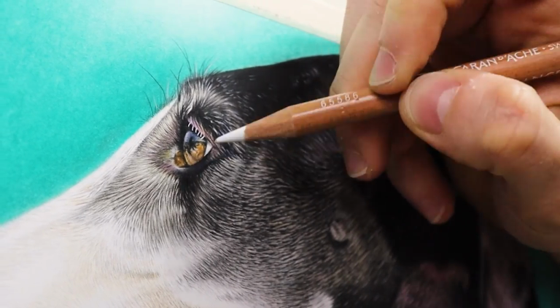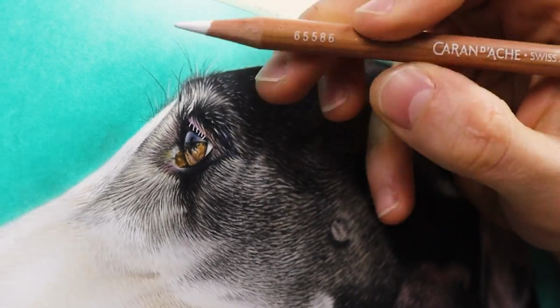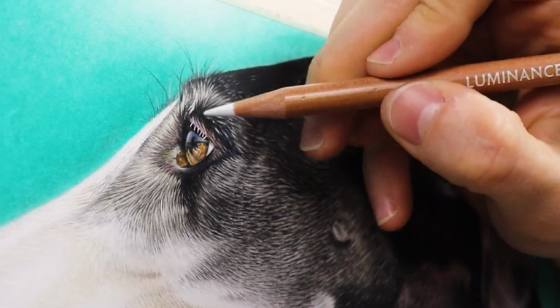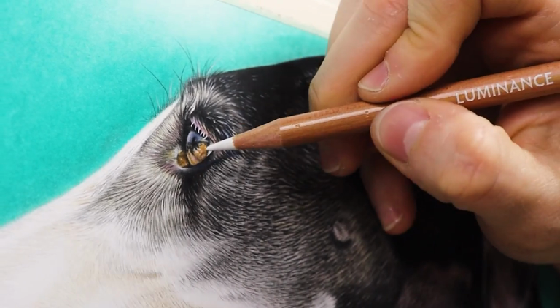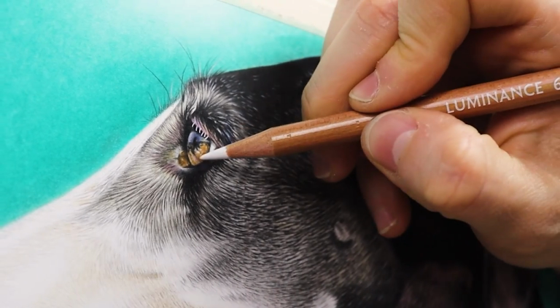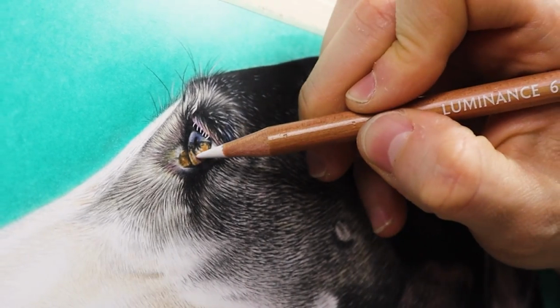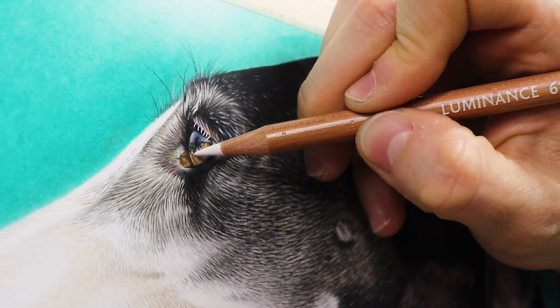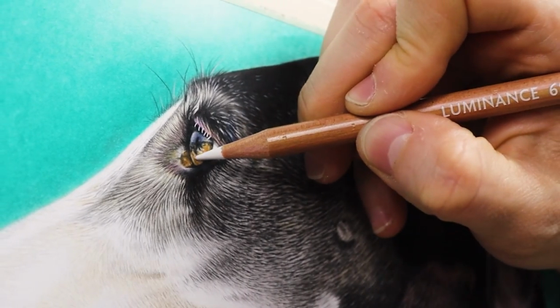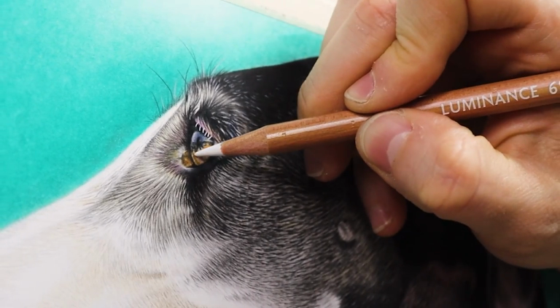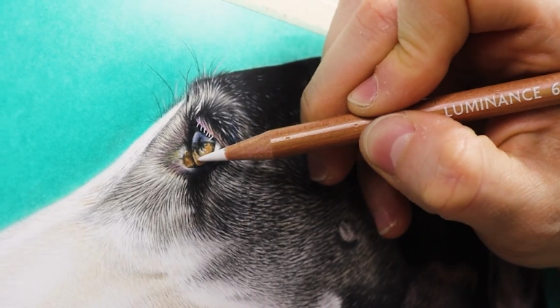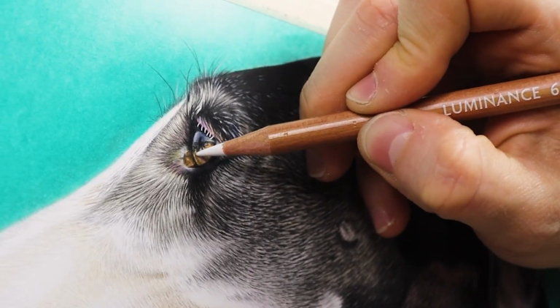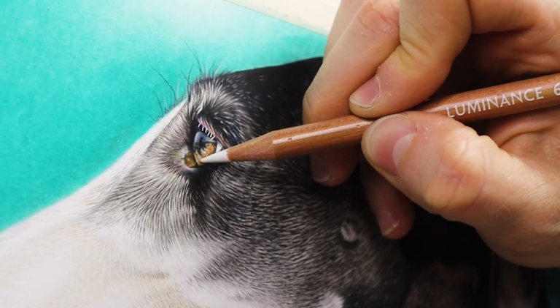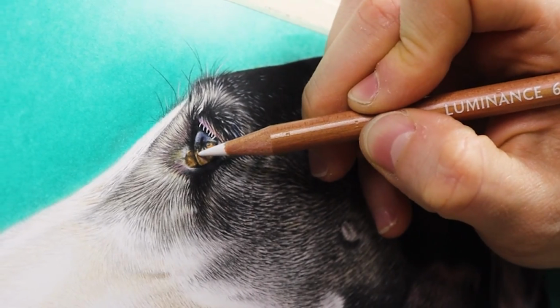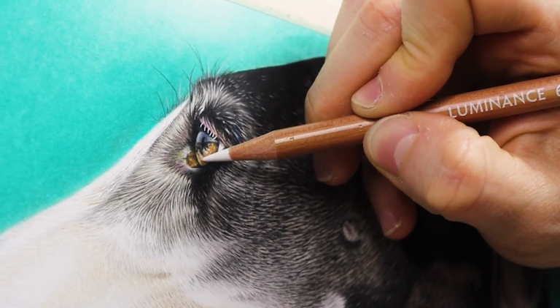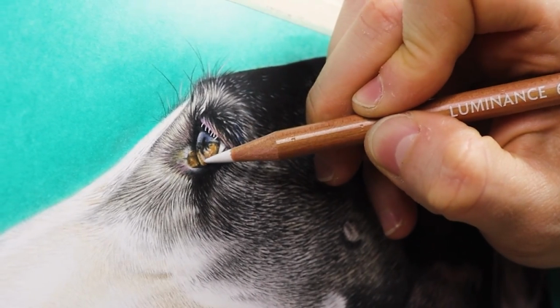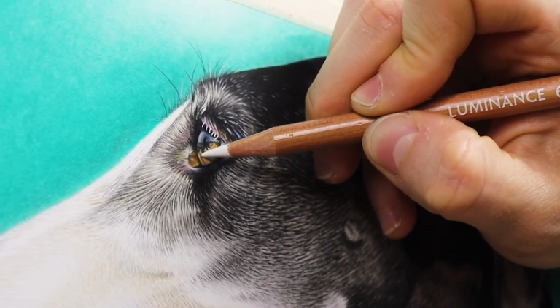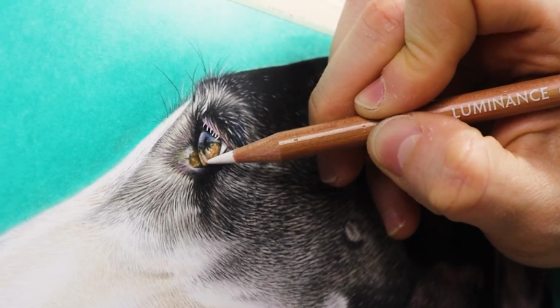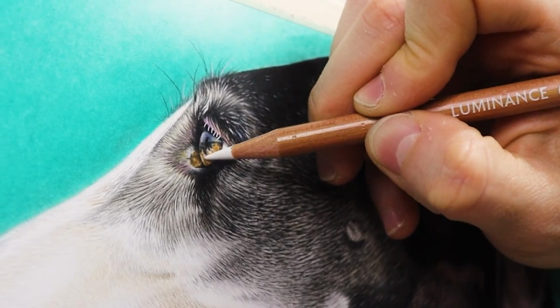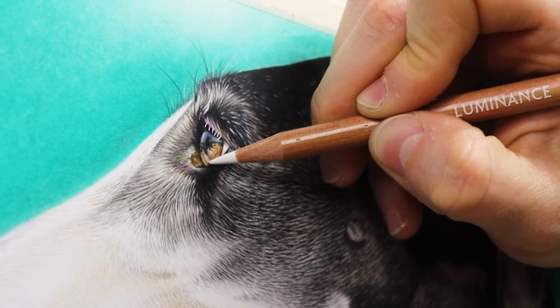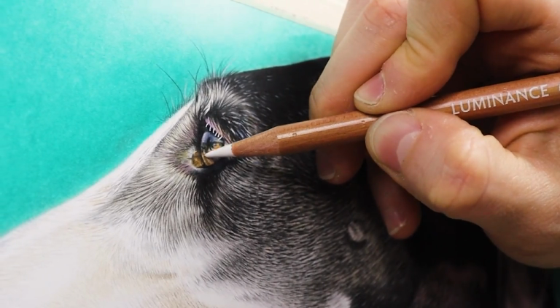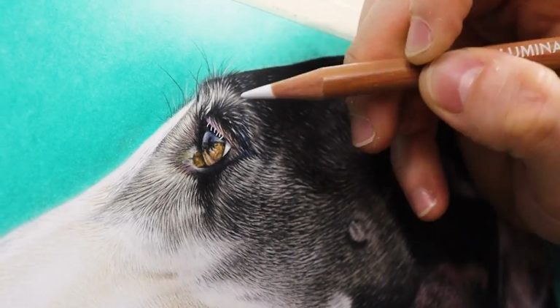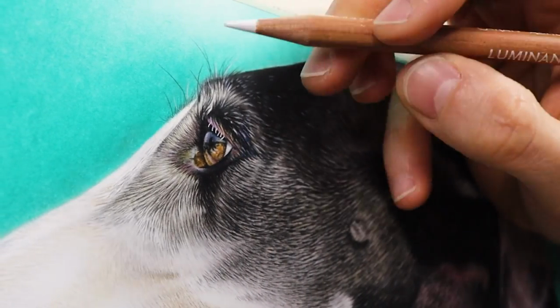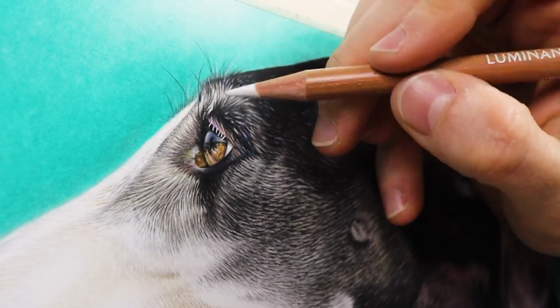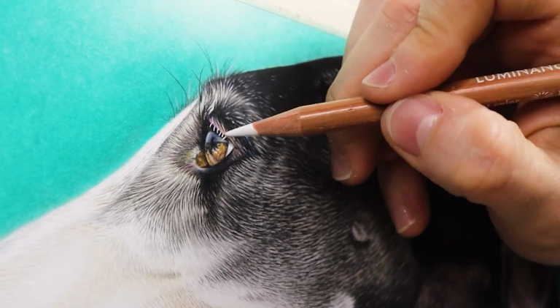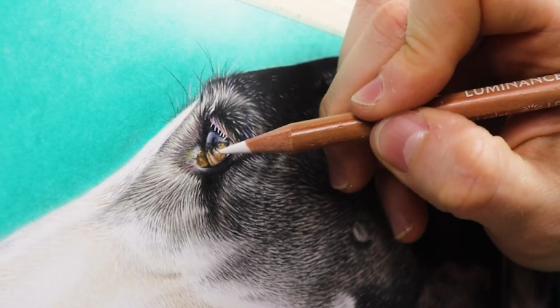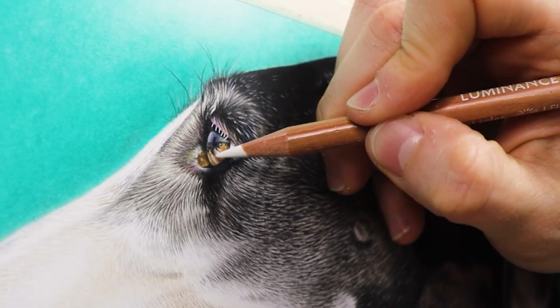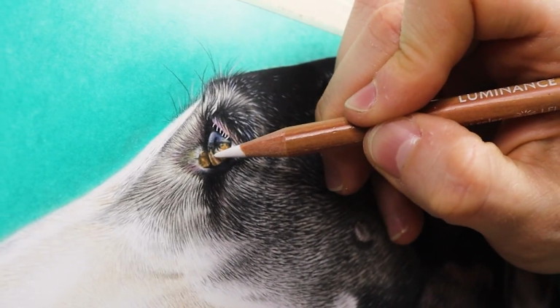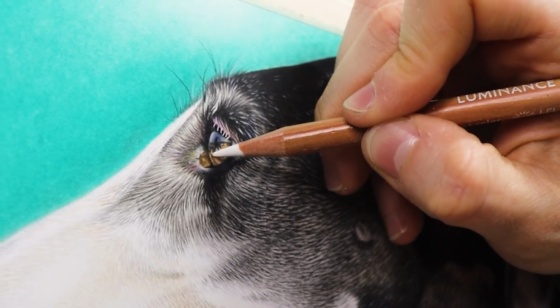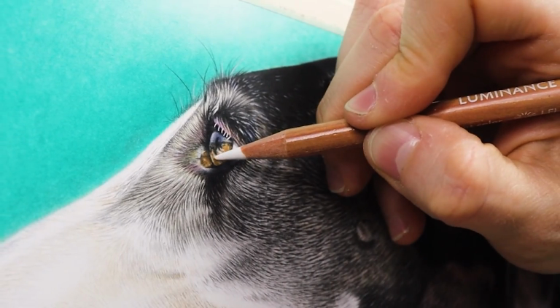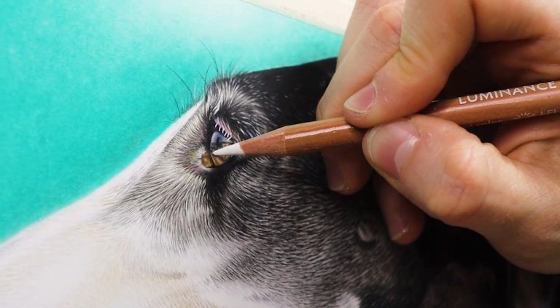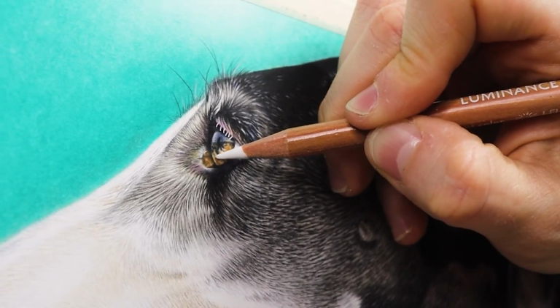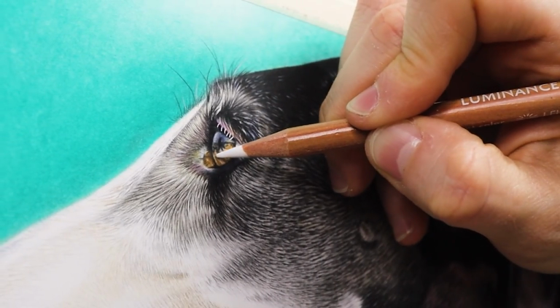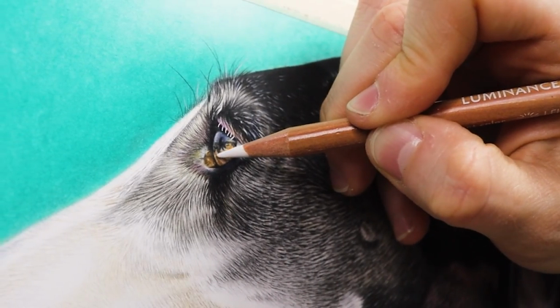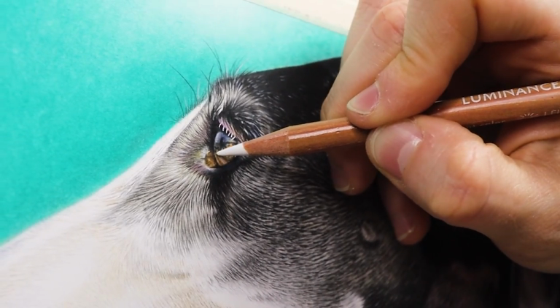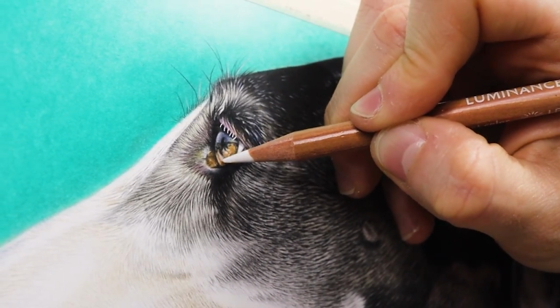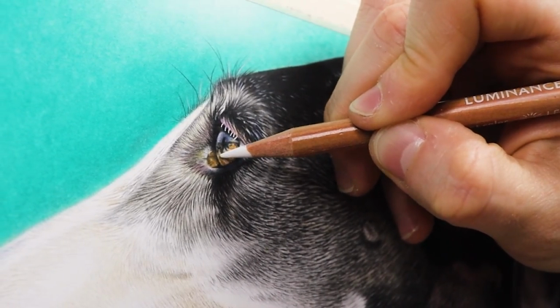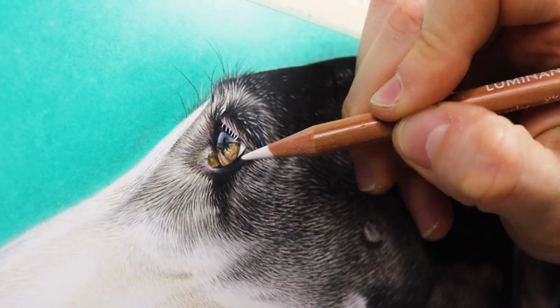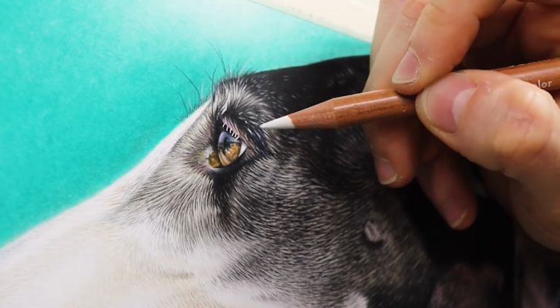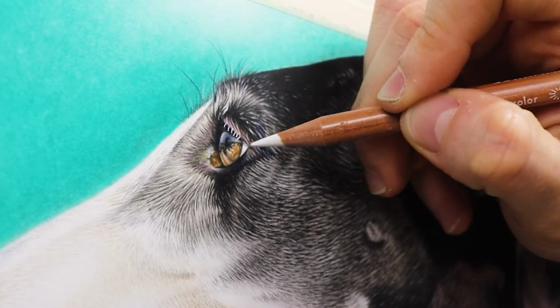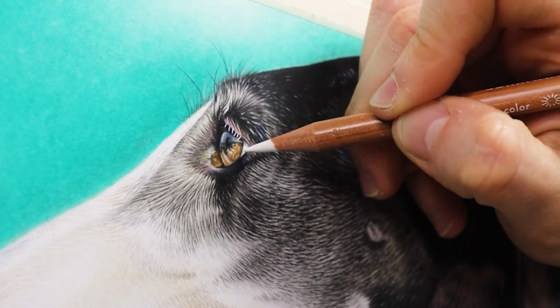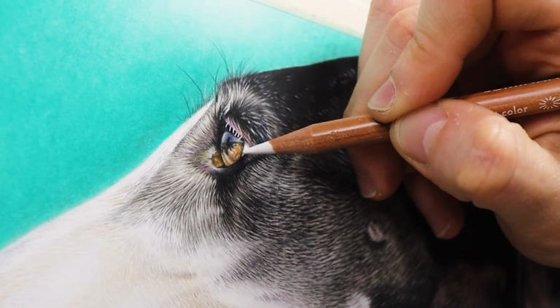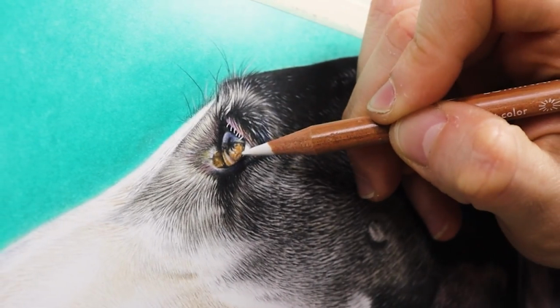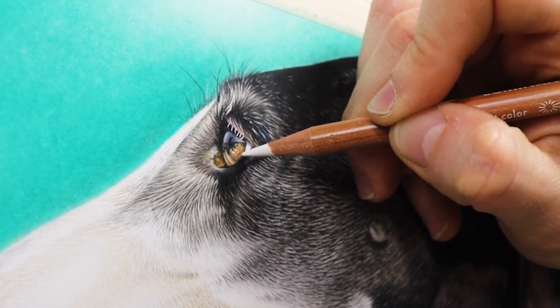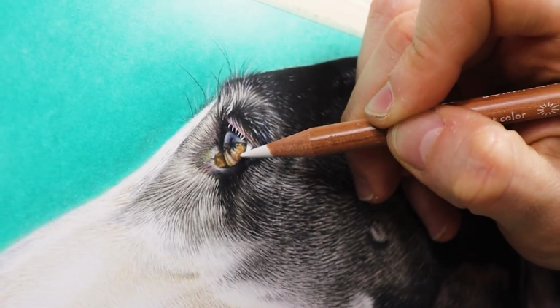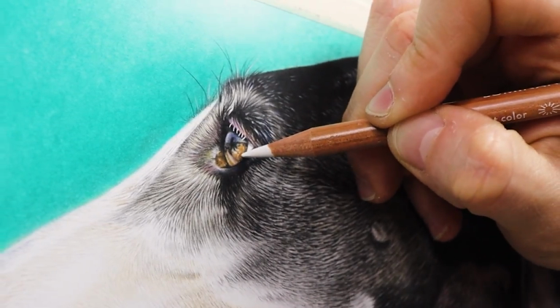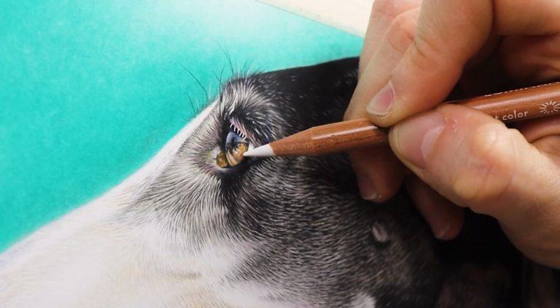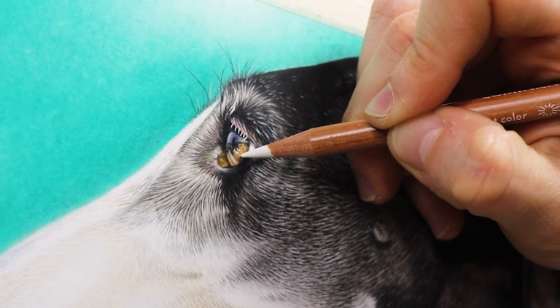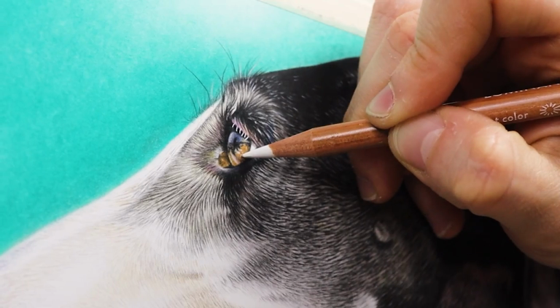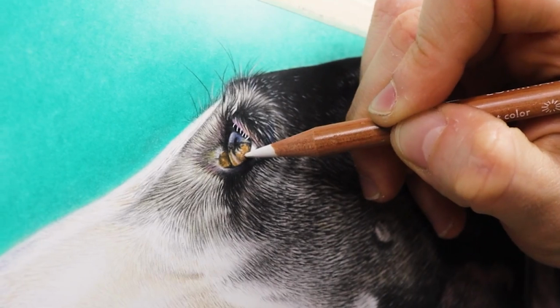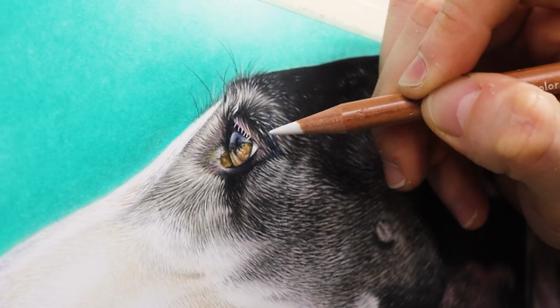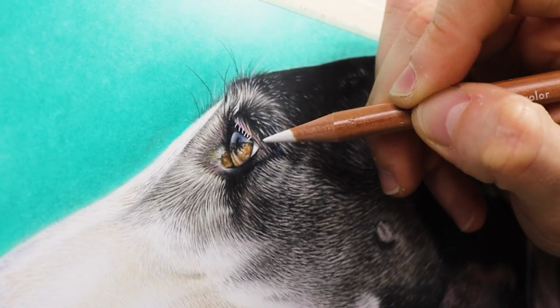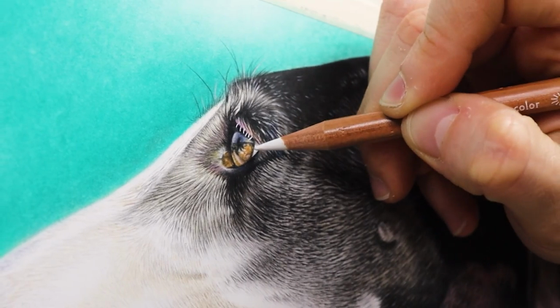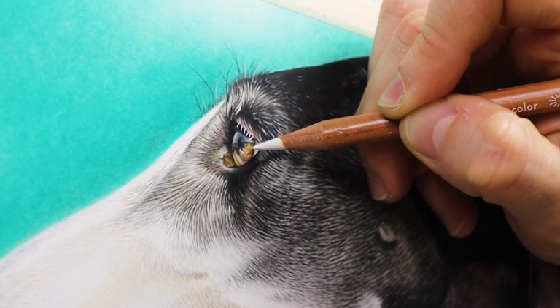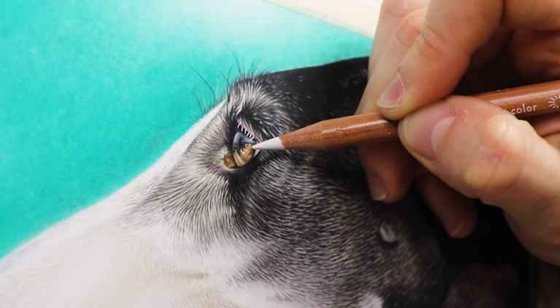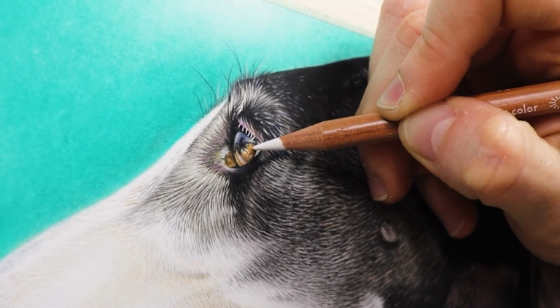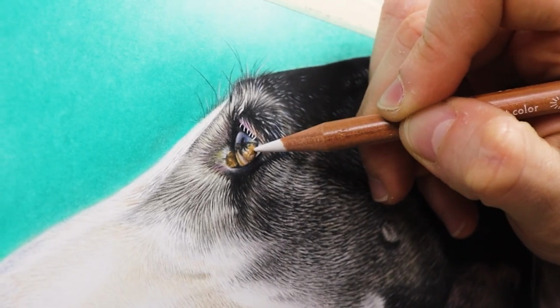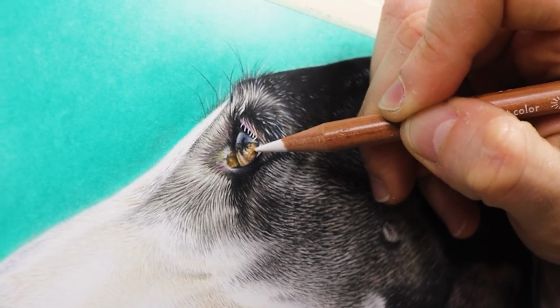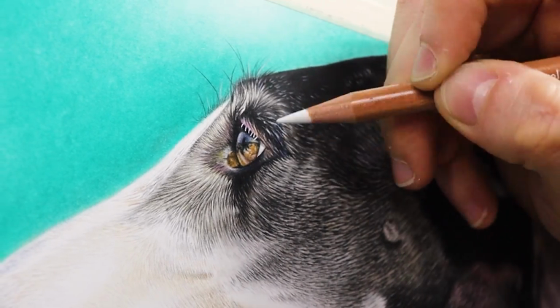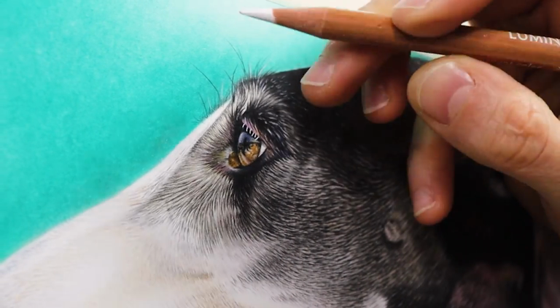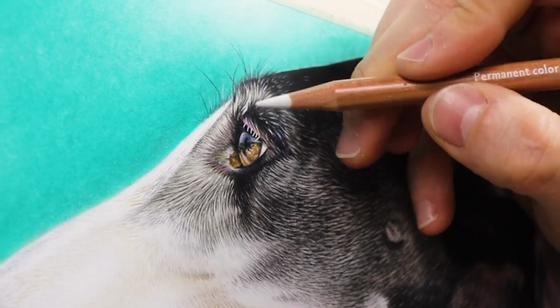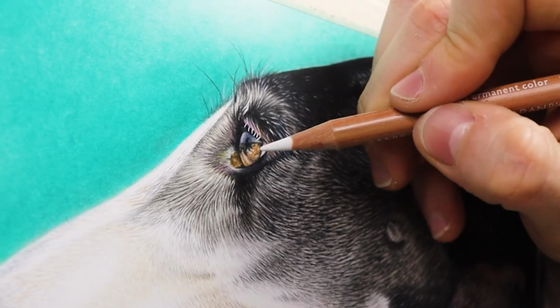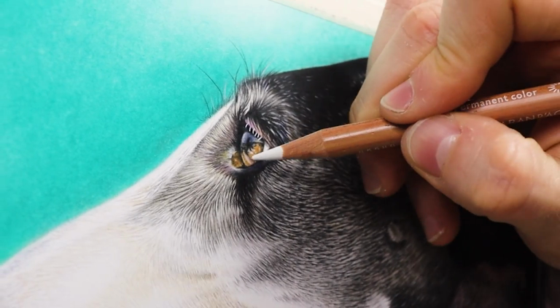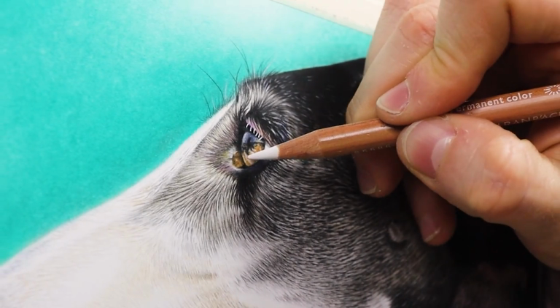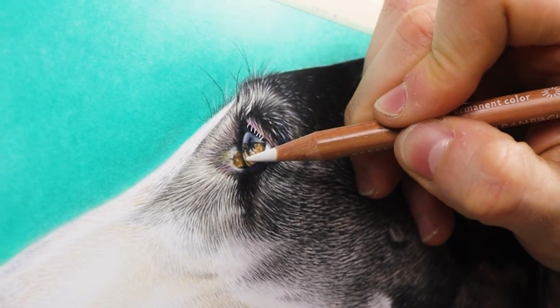When I'm working on a pet commission, I always tell myself that if the eyes are done, the rest is a piece of cake.